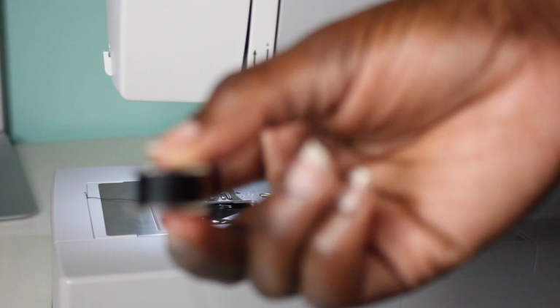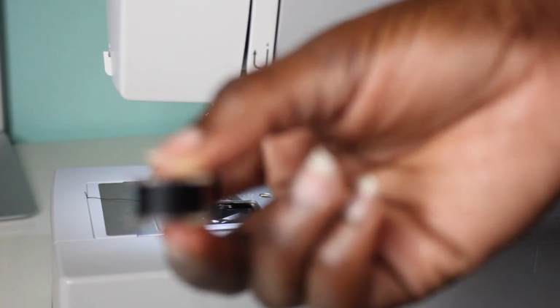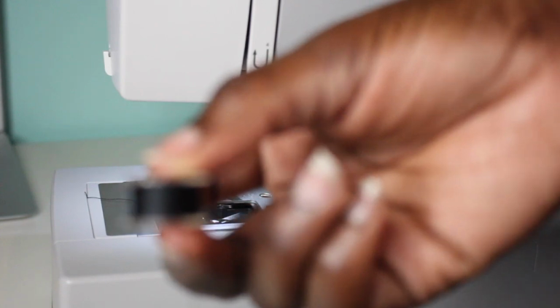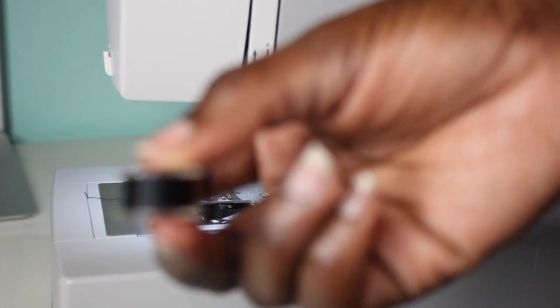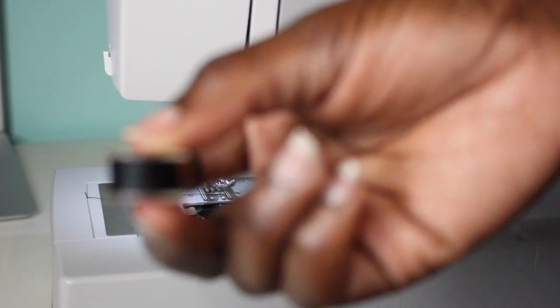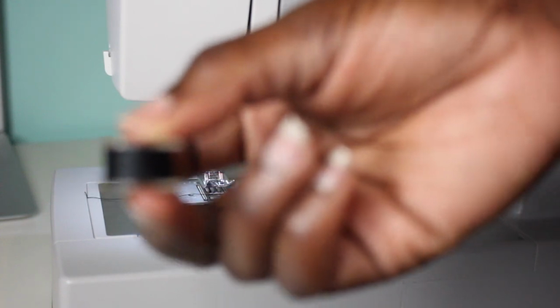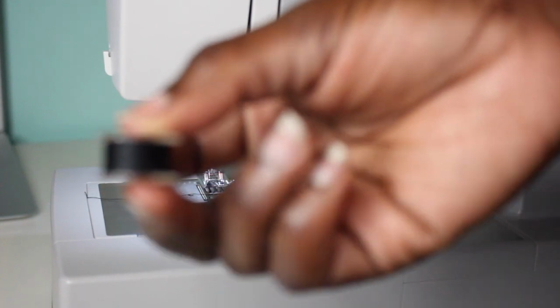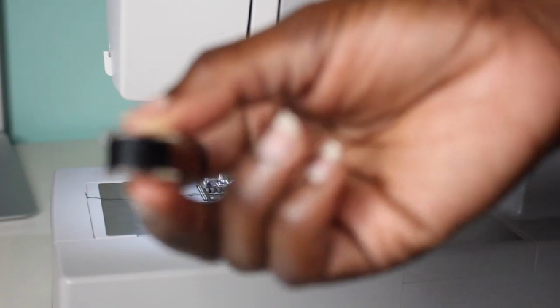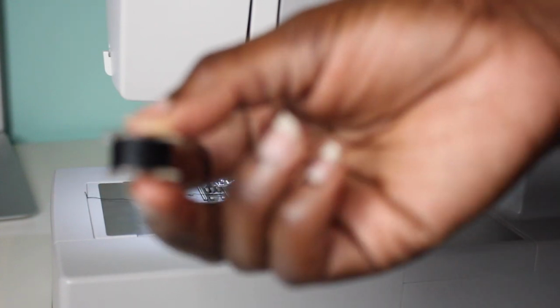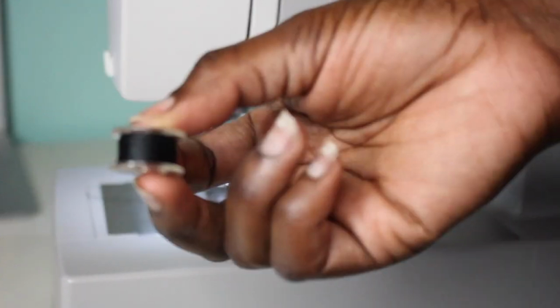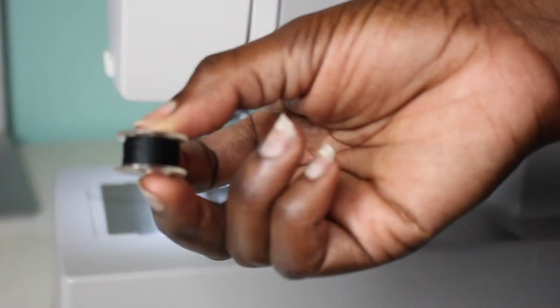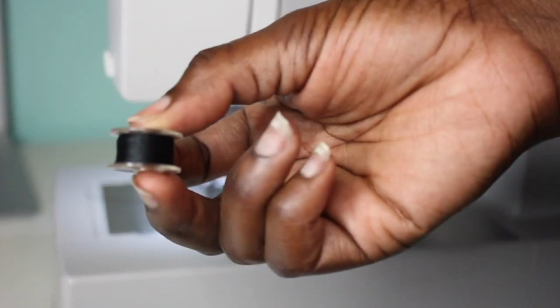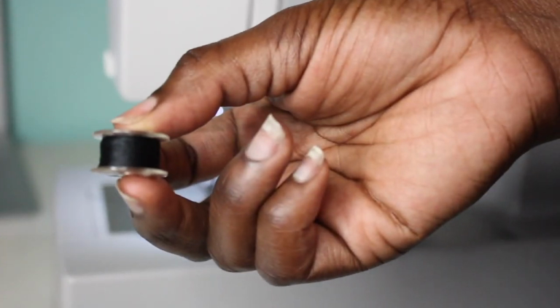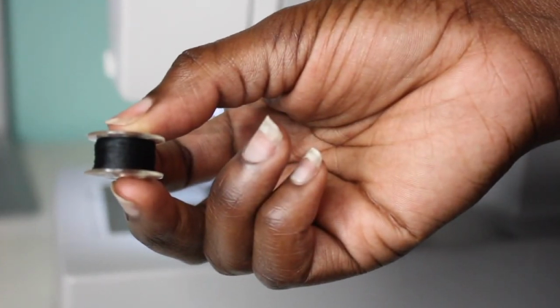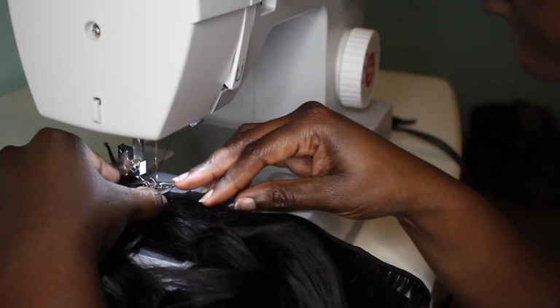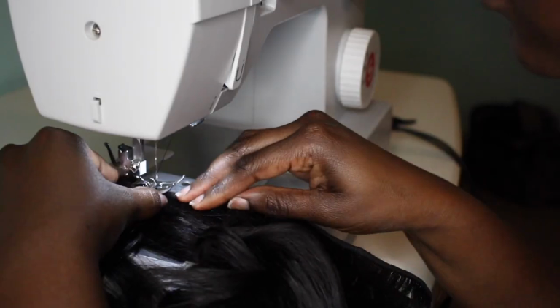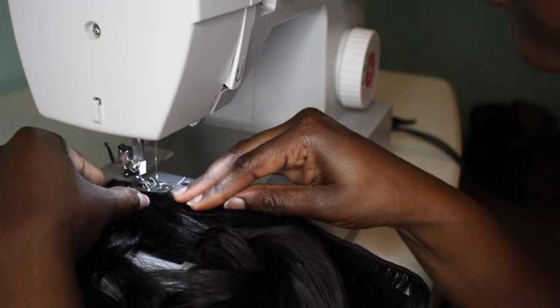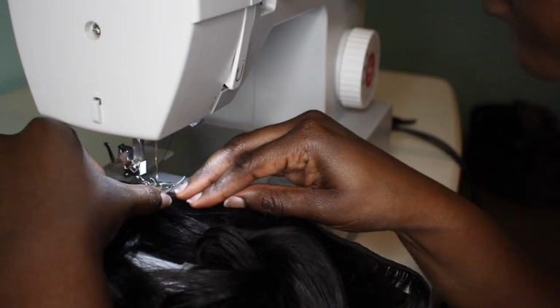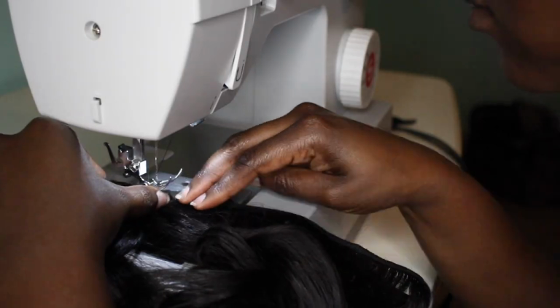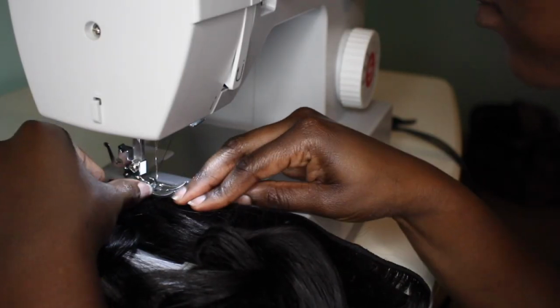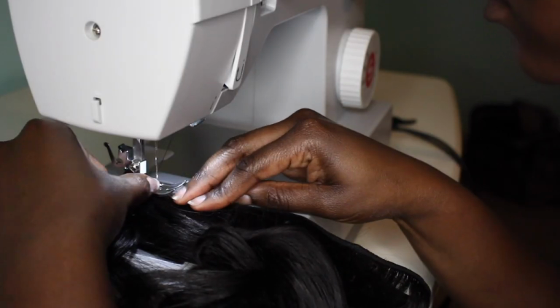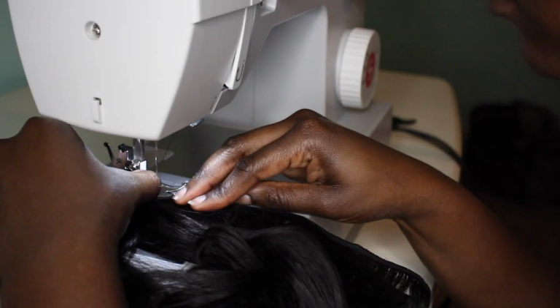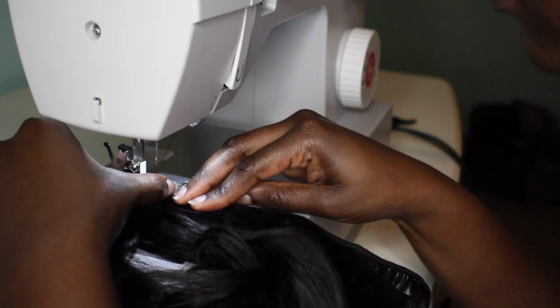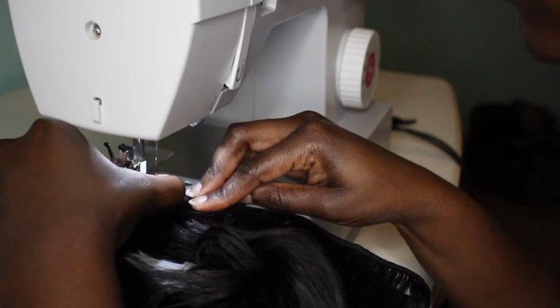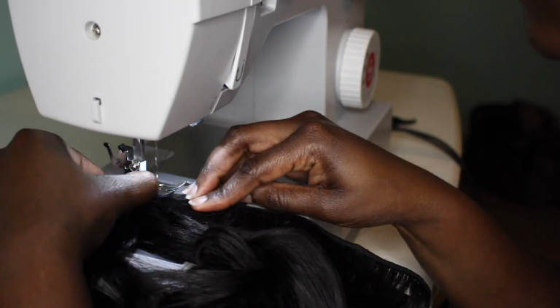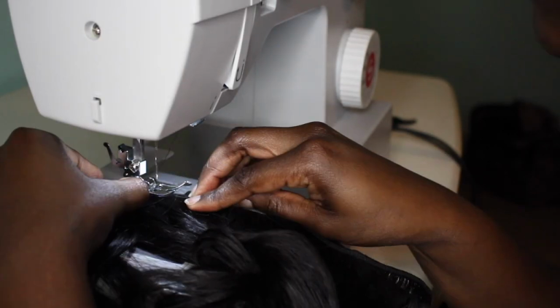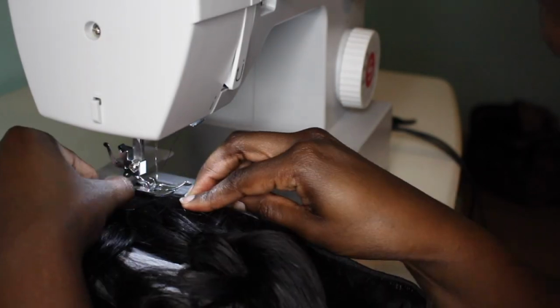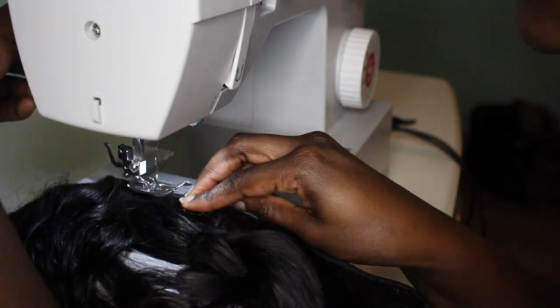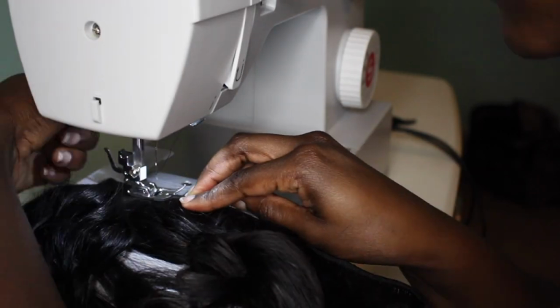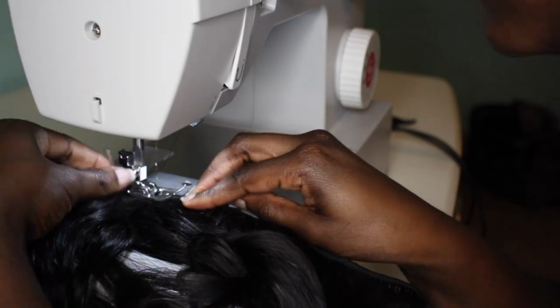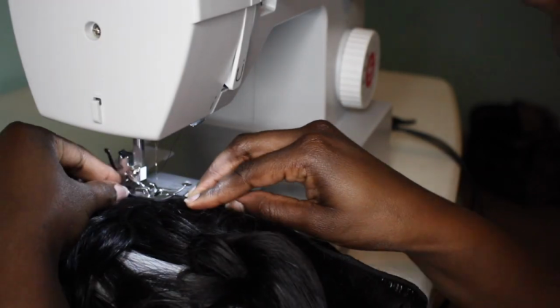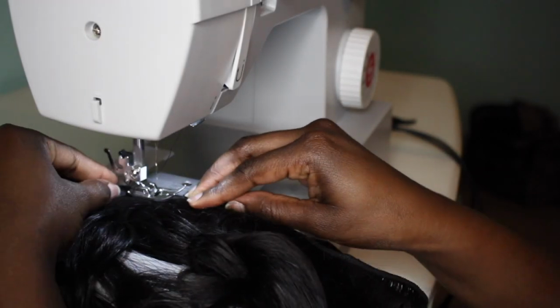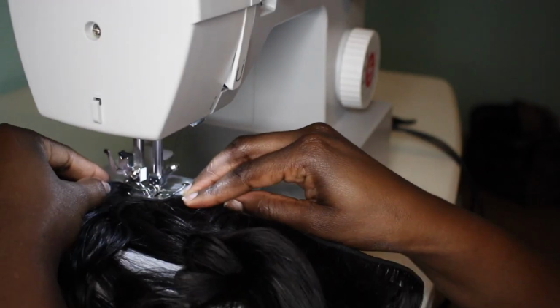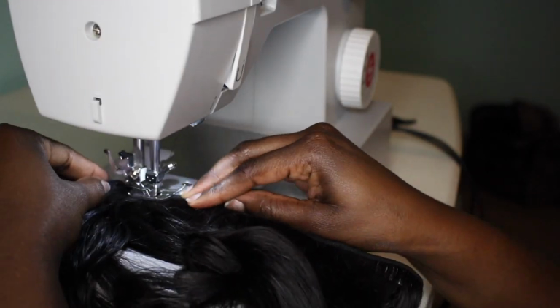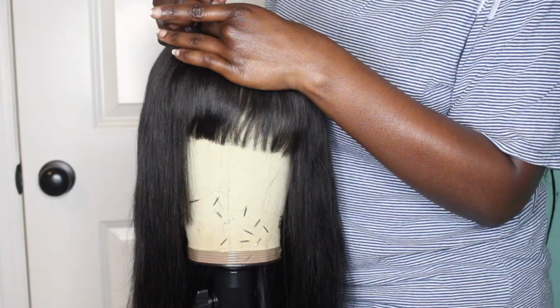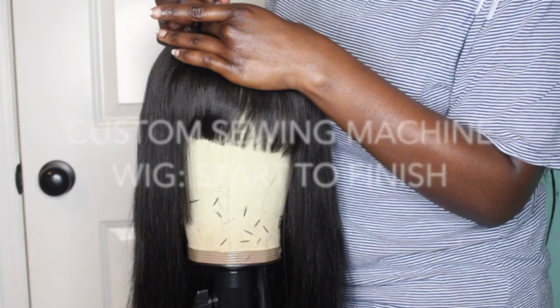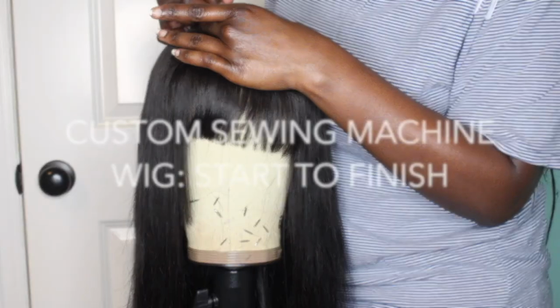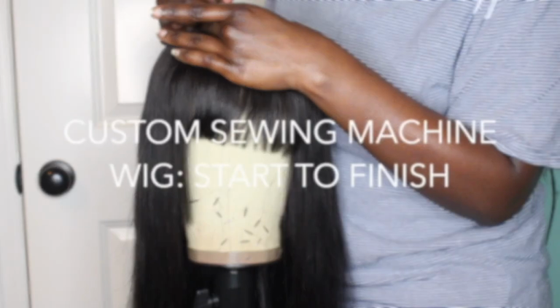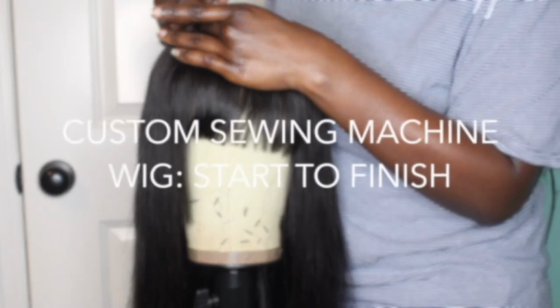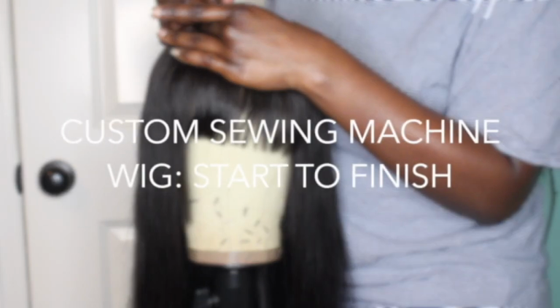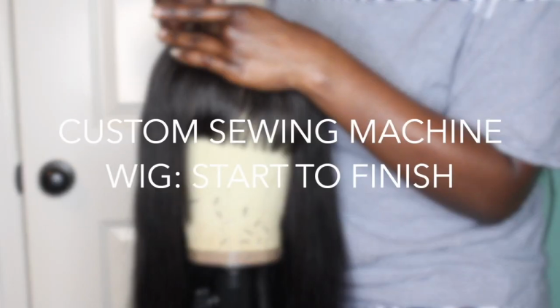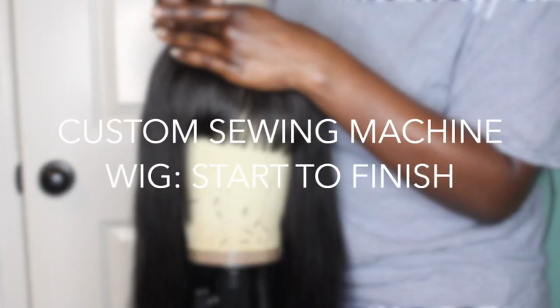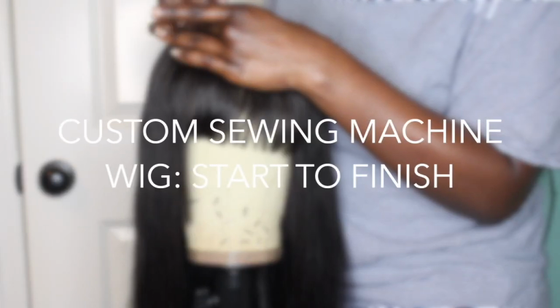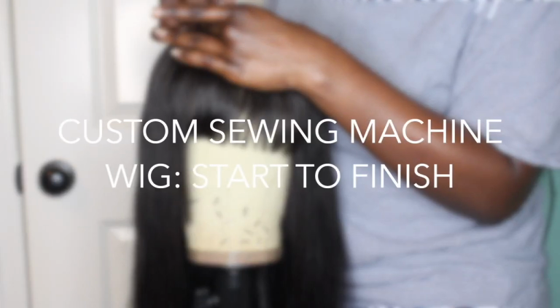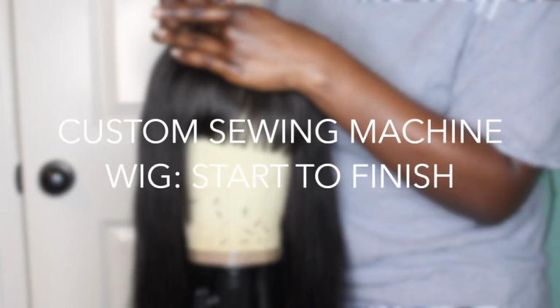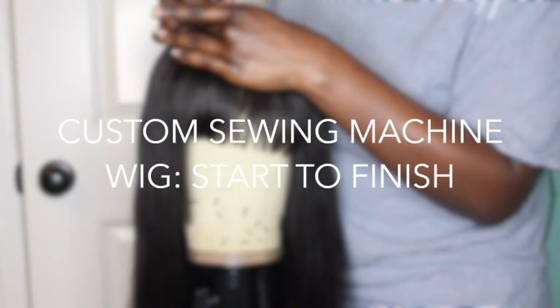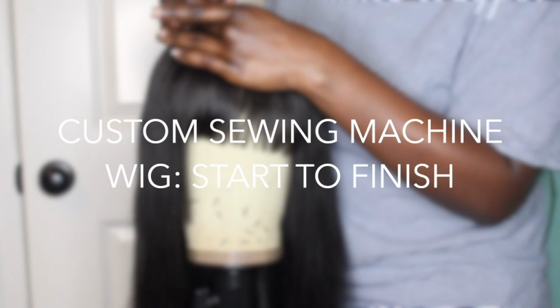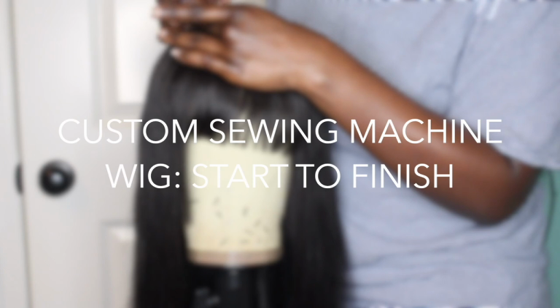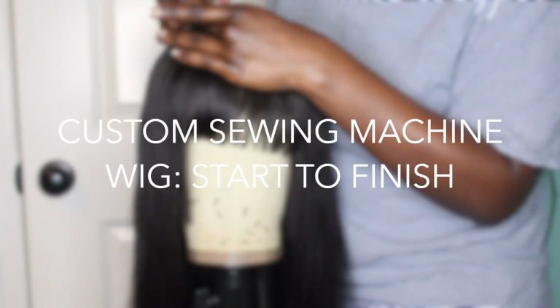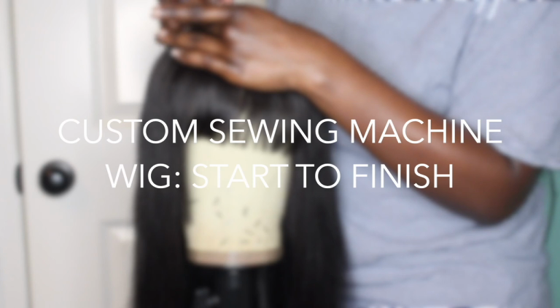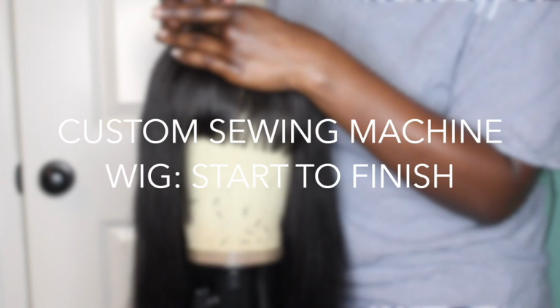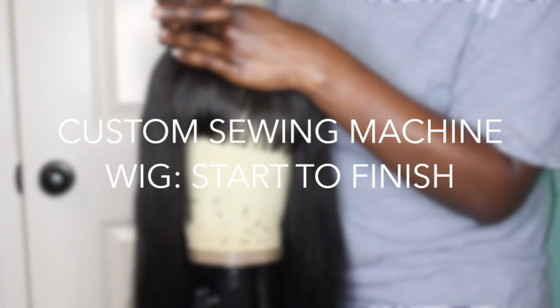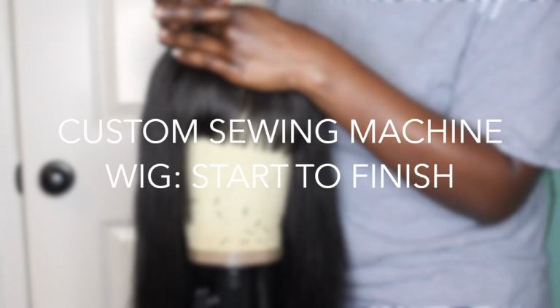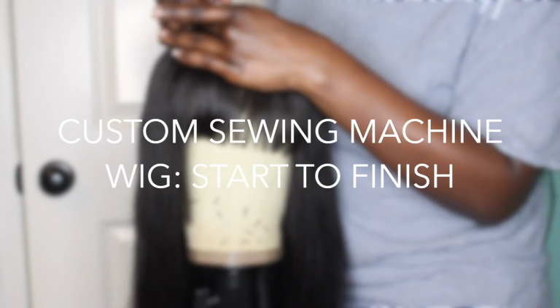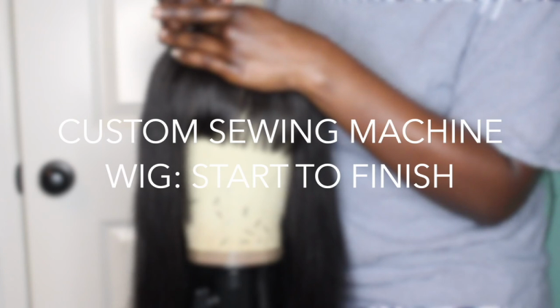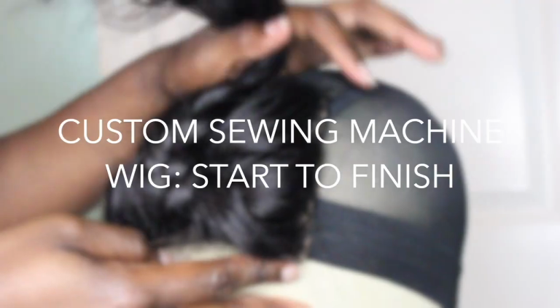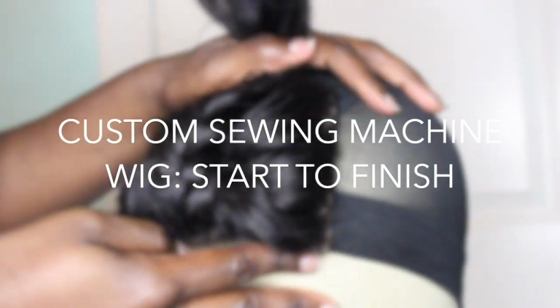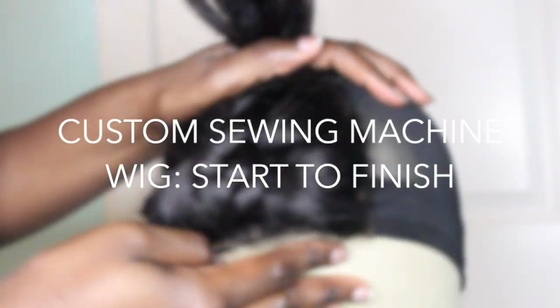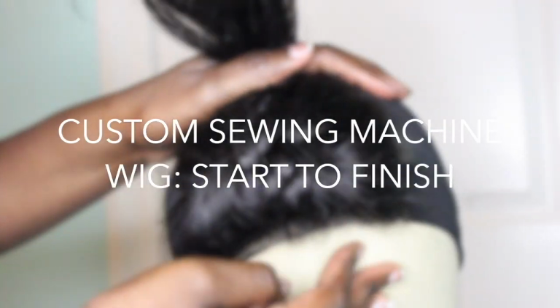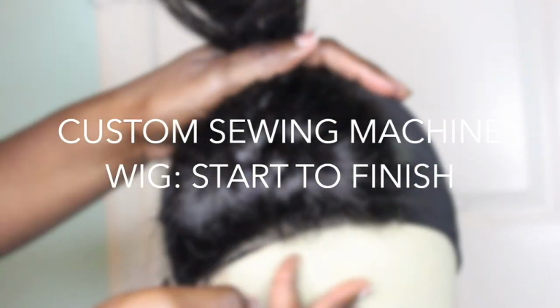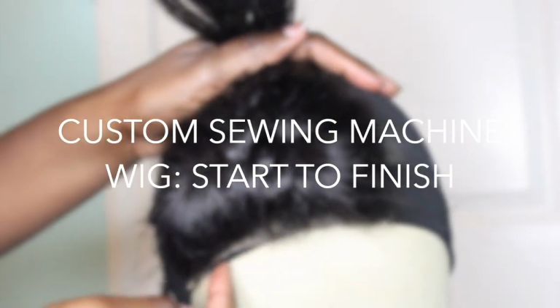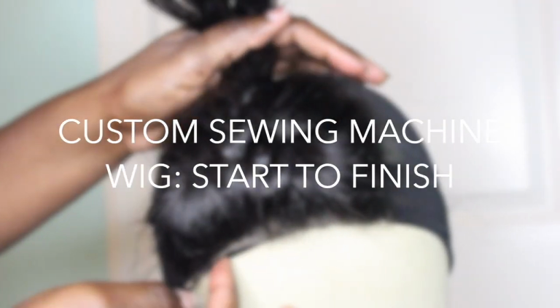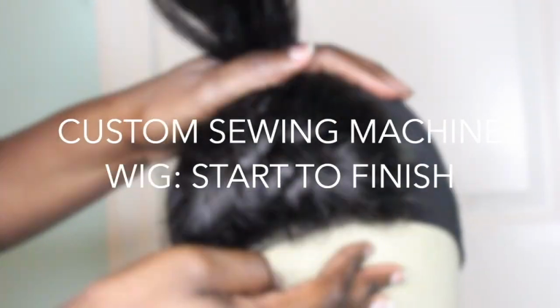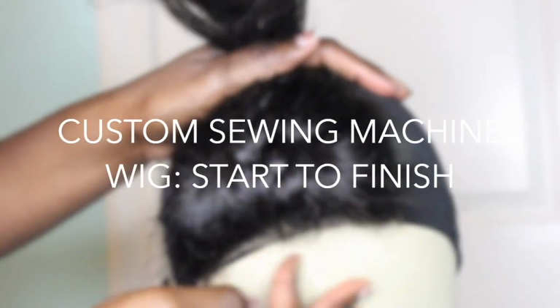Hey y'all, welcome back to my channel. So as titled, if you would like to see how I make my custom sewing machine units, stay tuned.